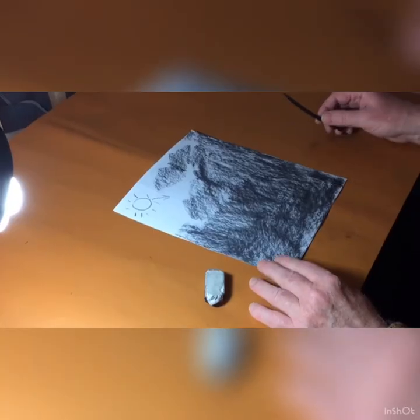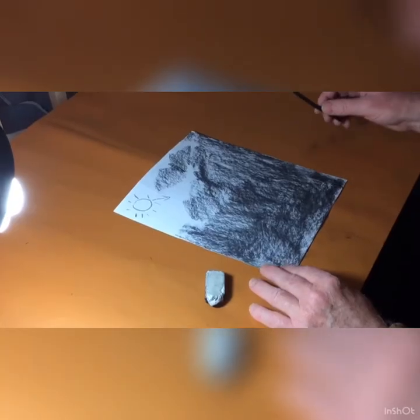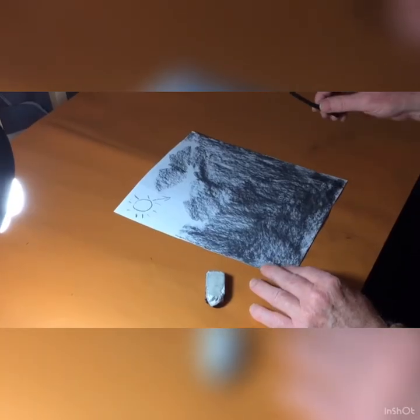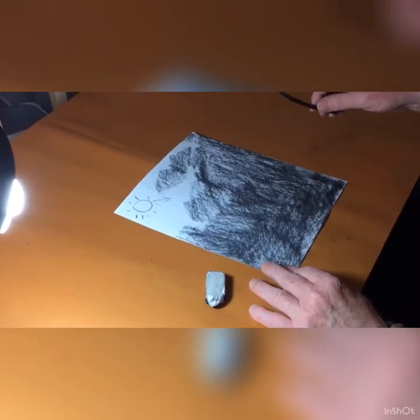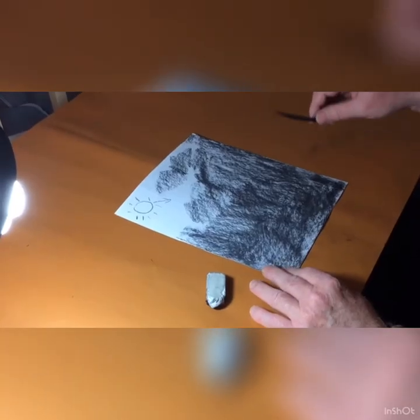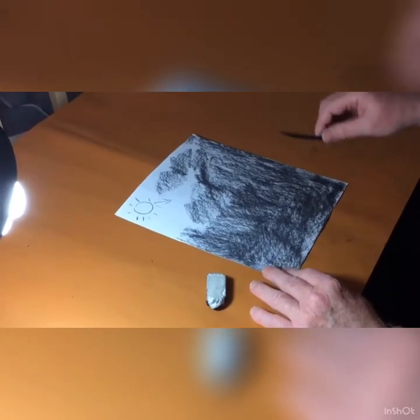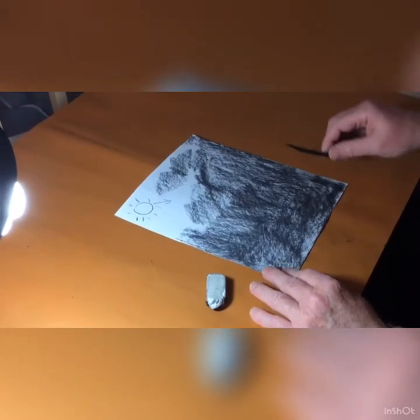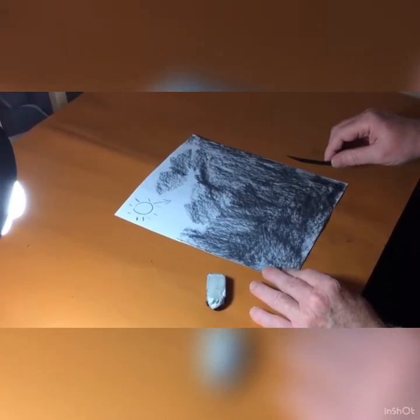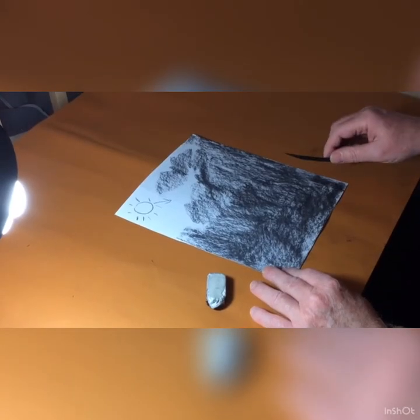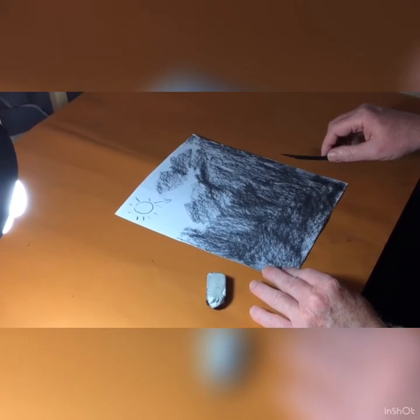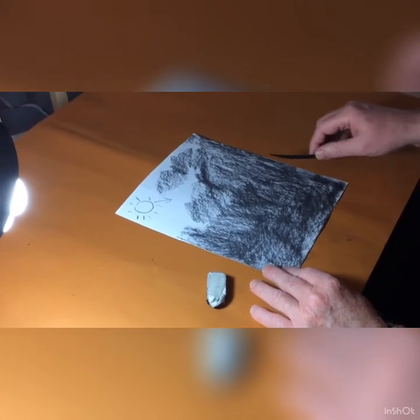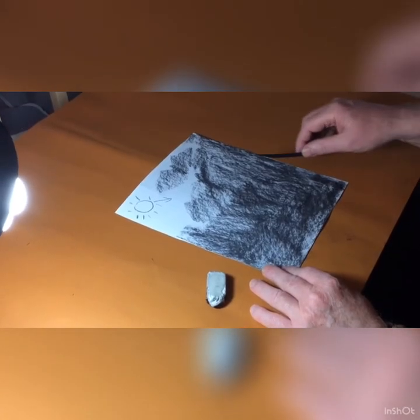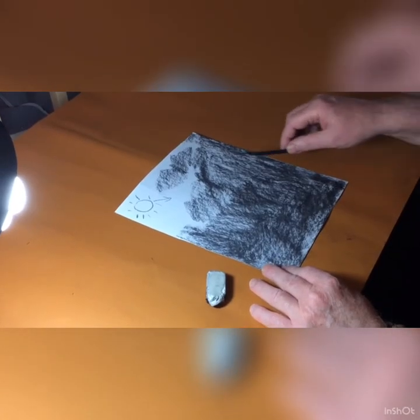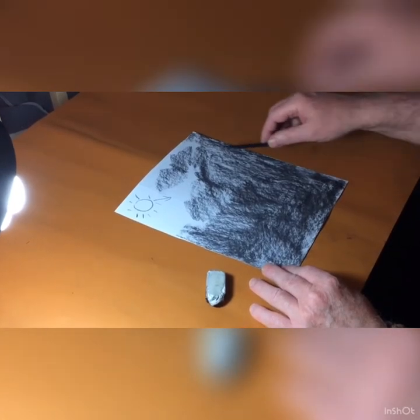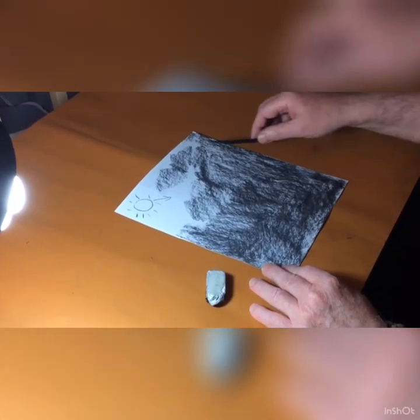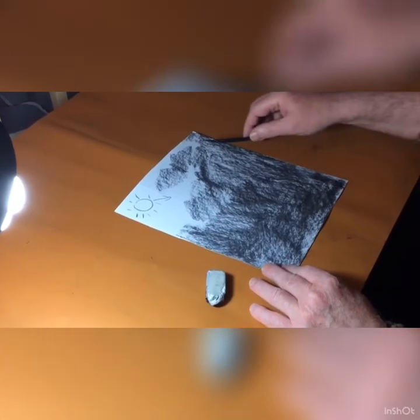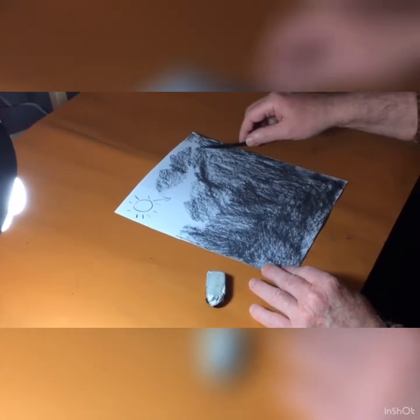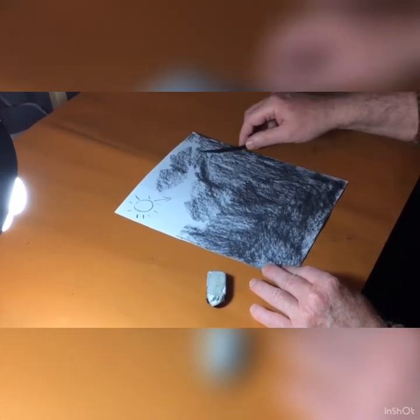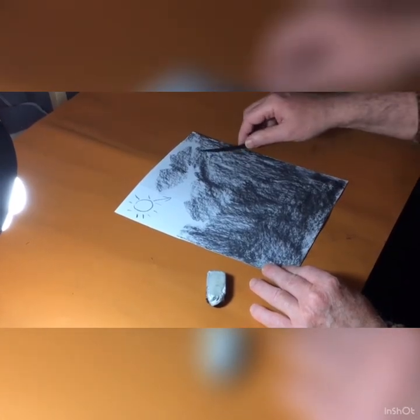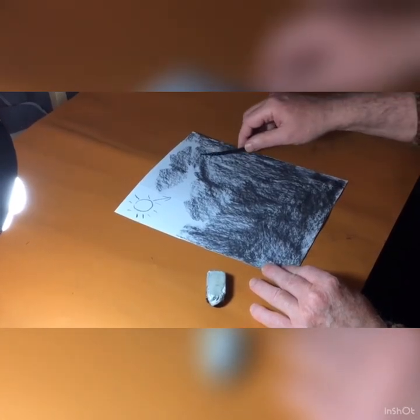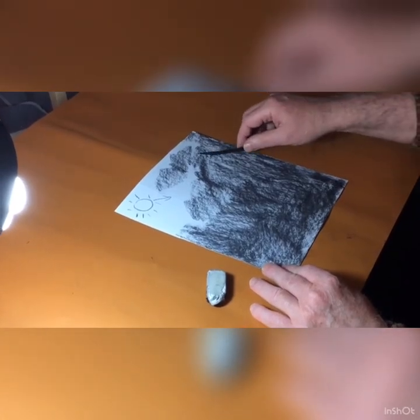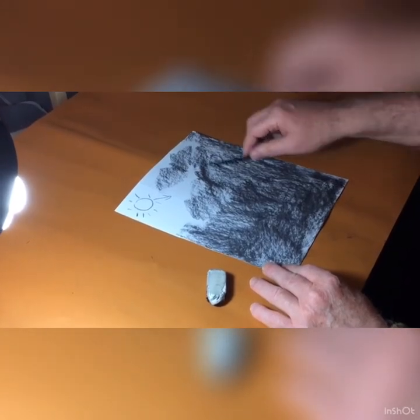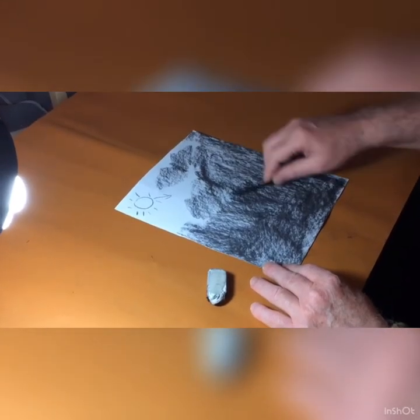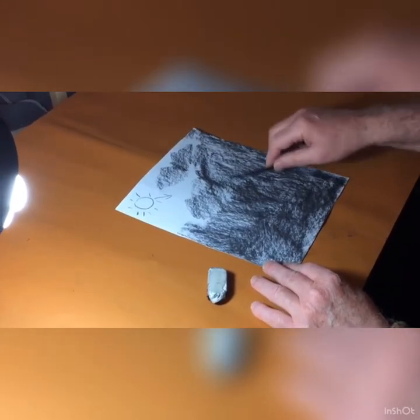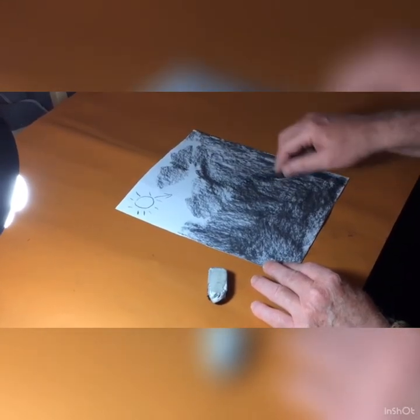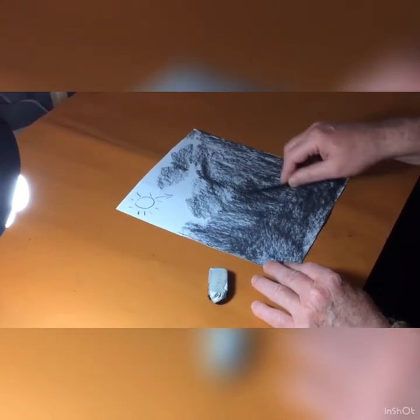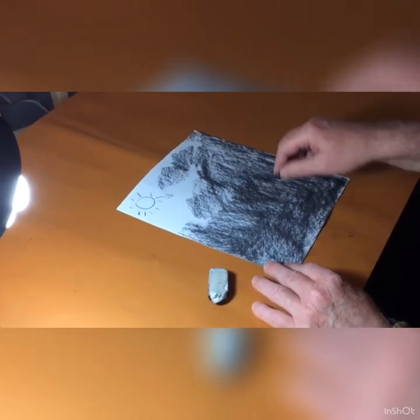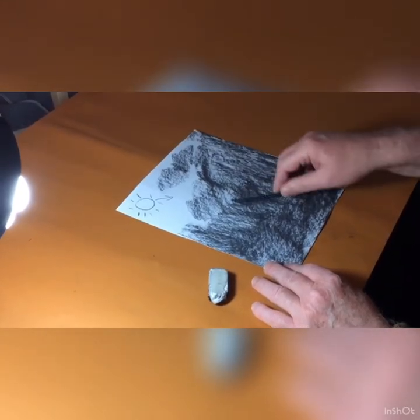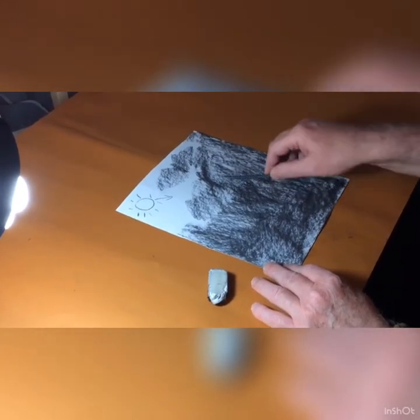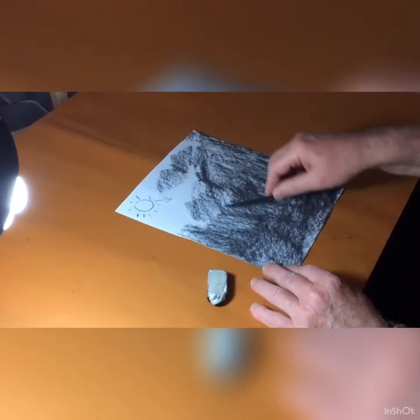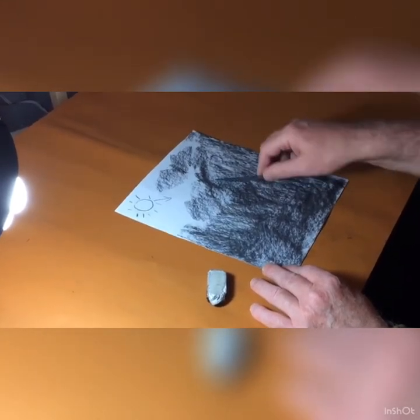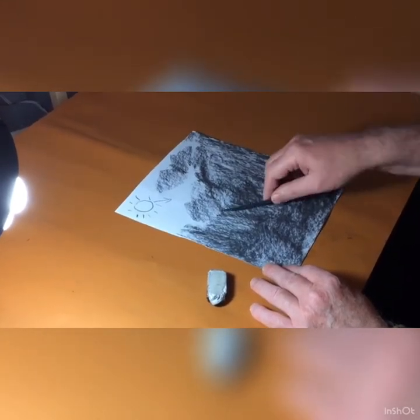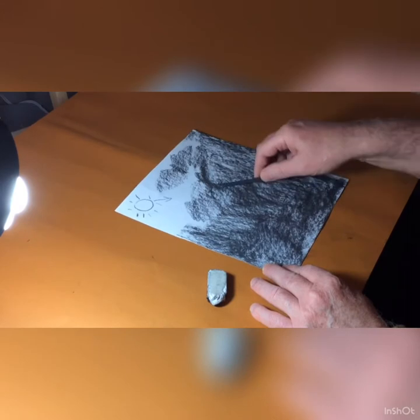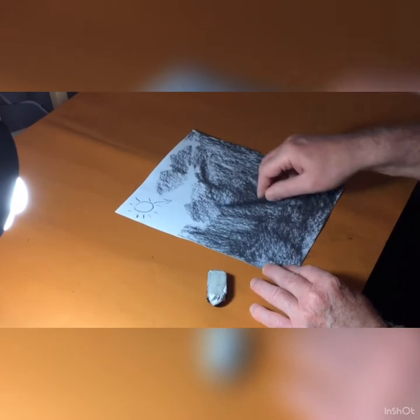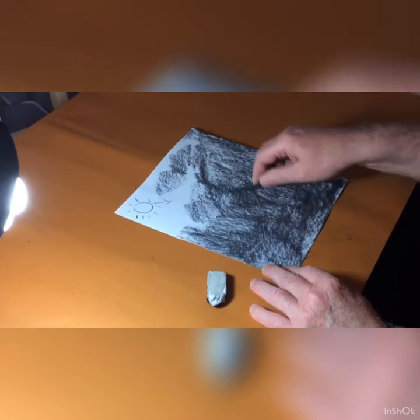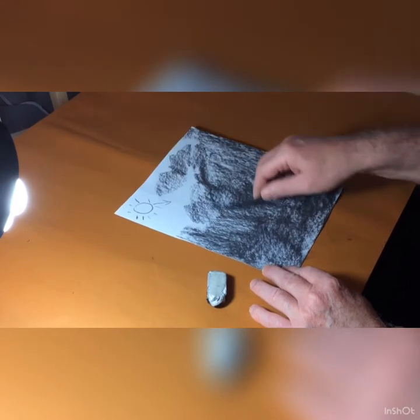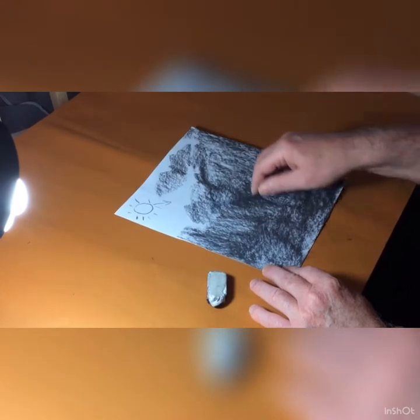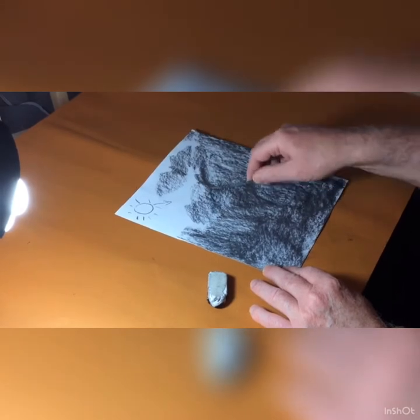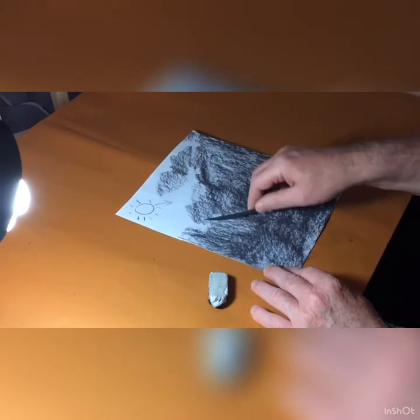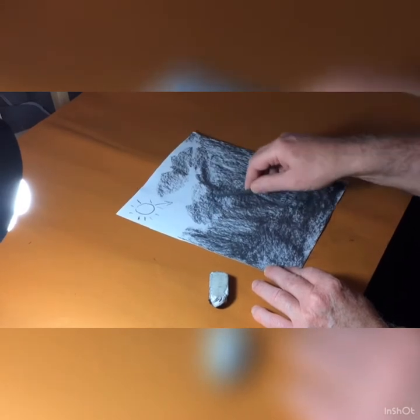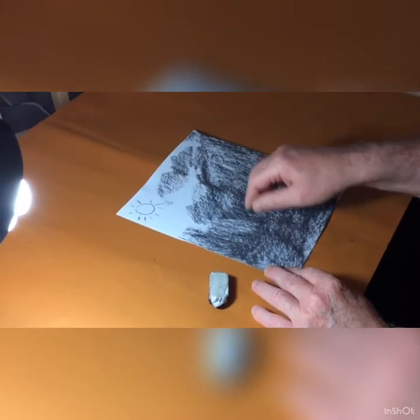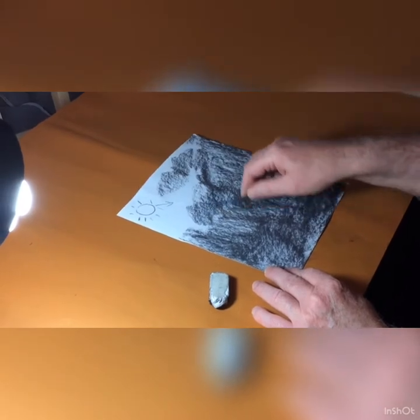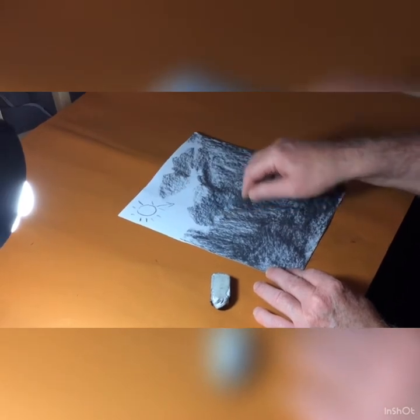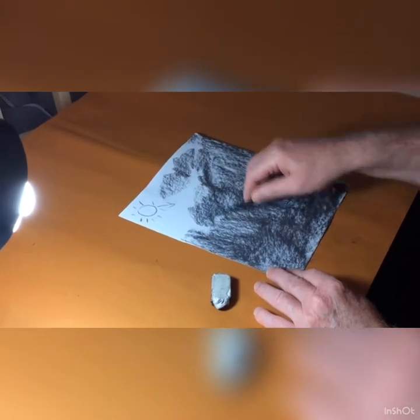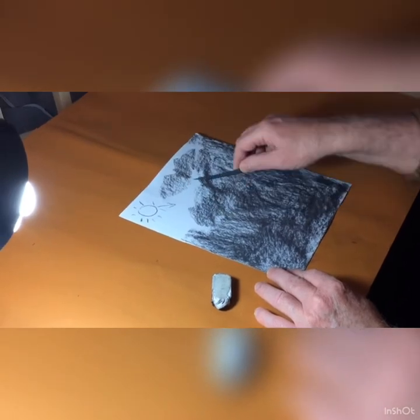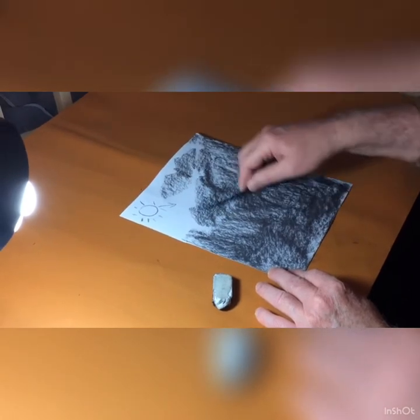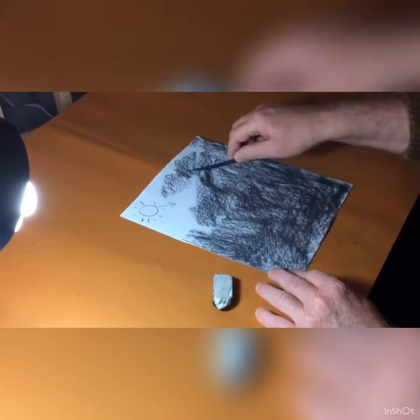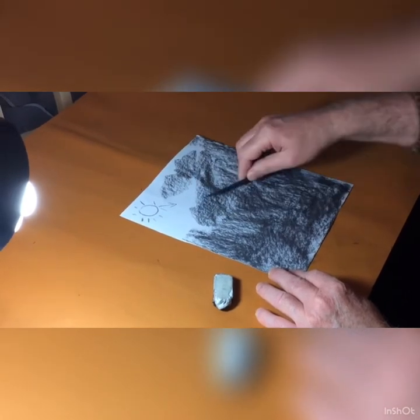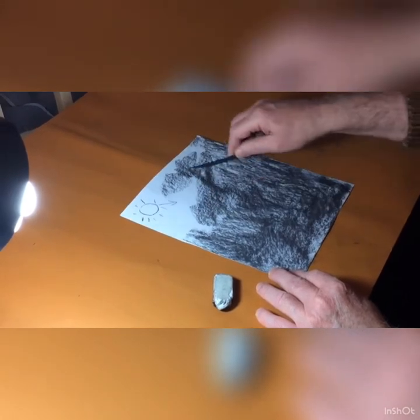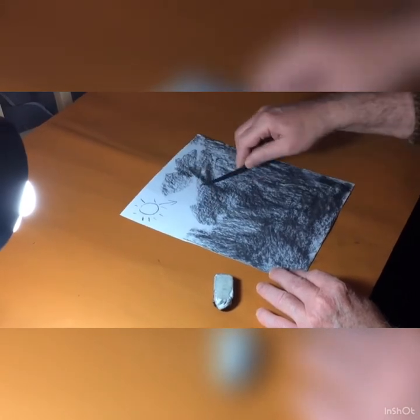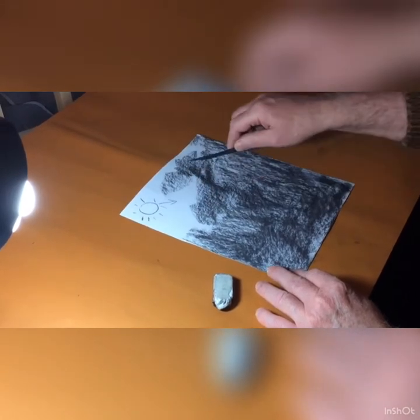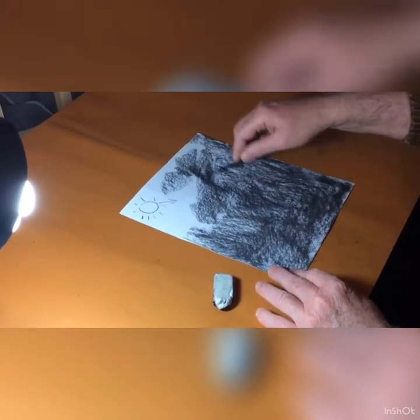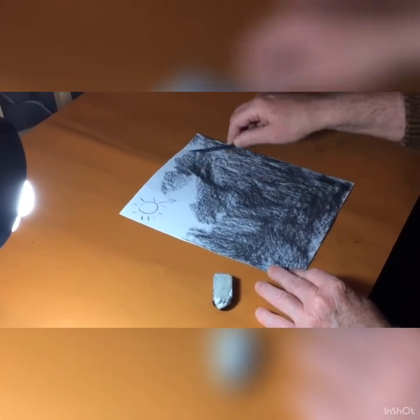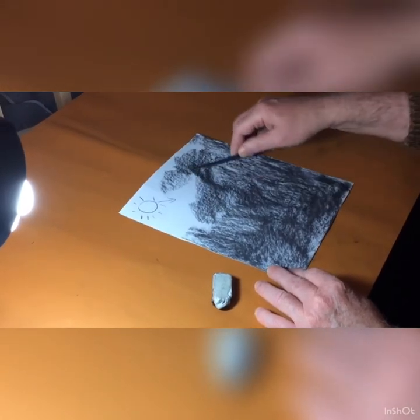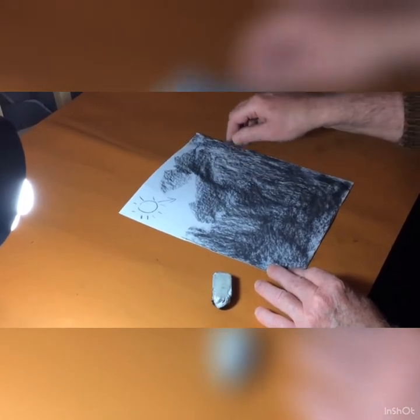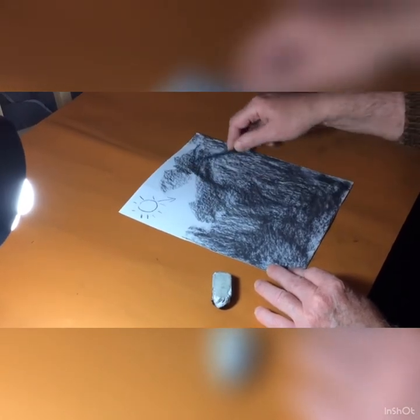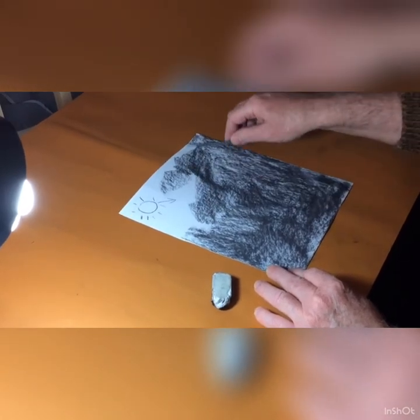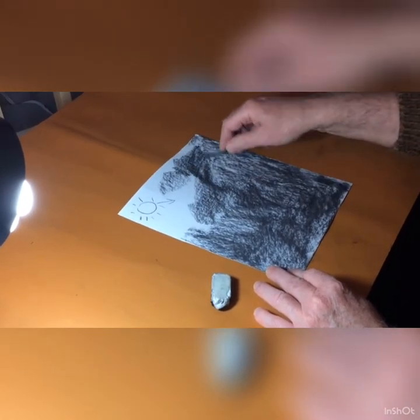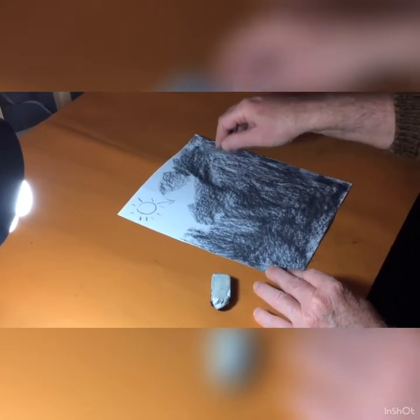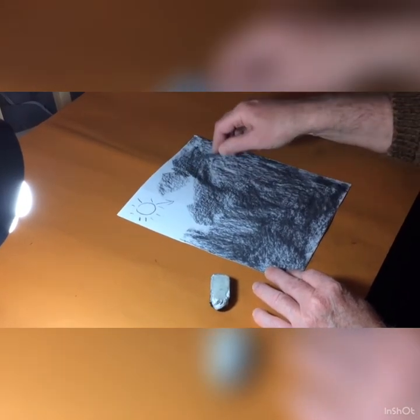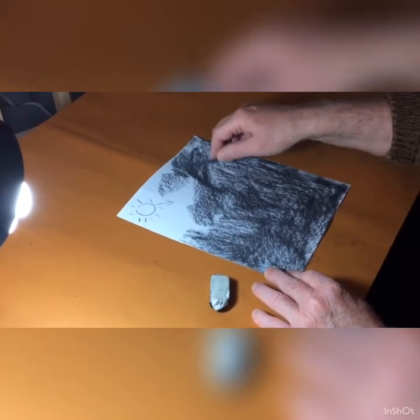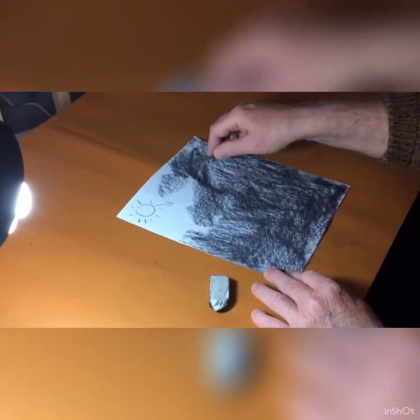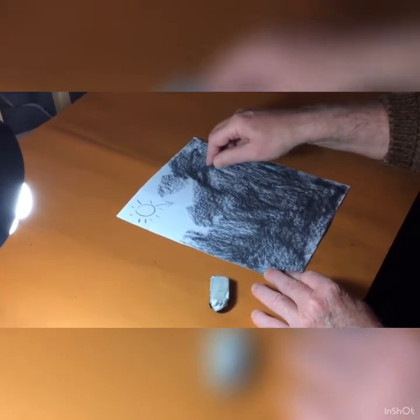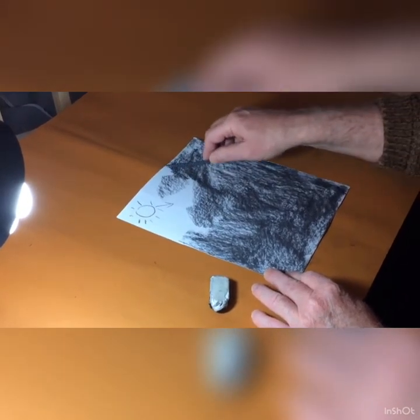The first thing we do is cover the whole paper — you can see I've started already with the charcoal.